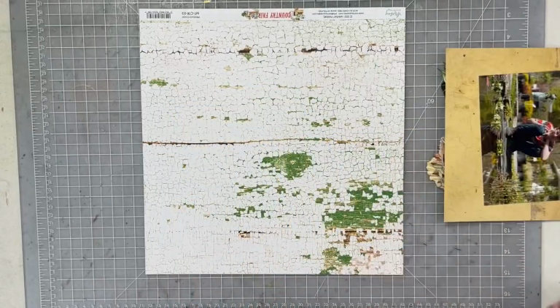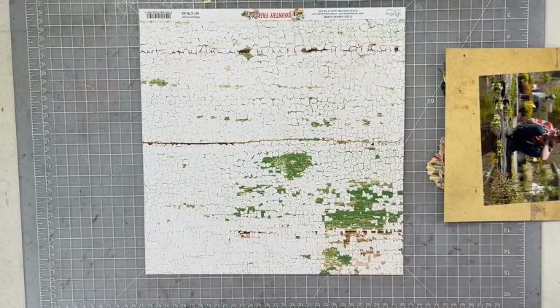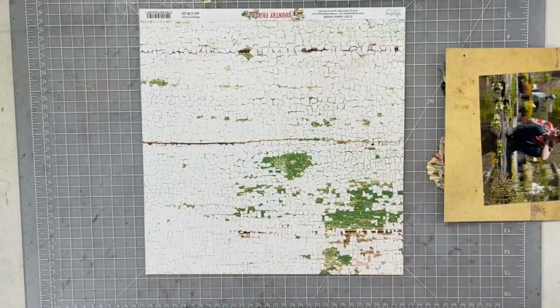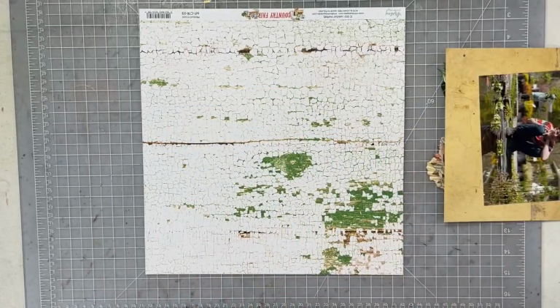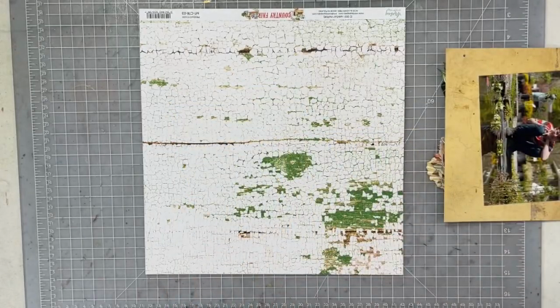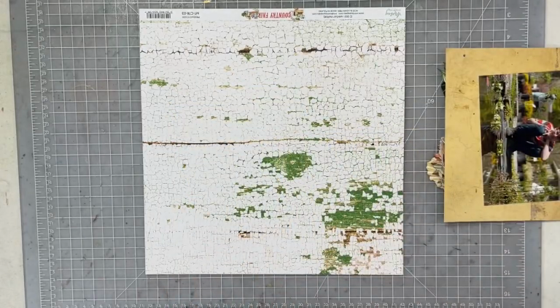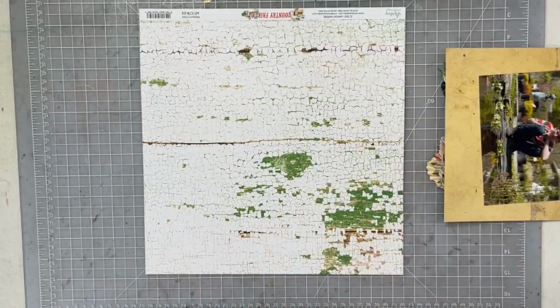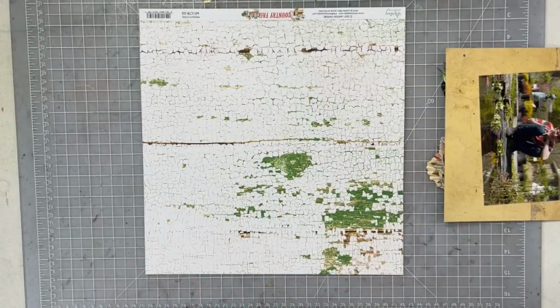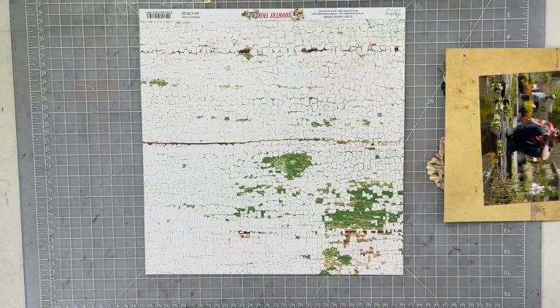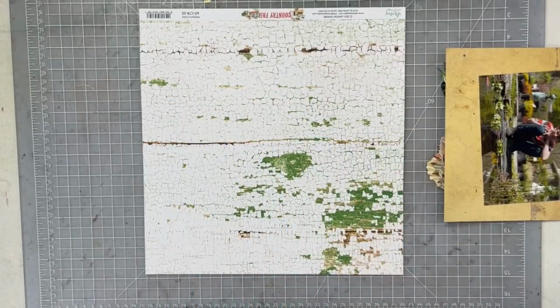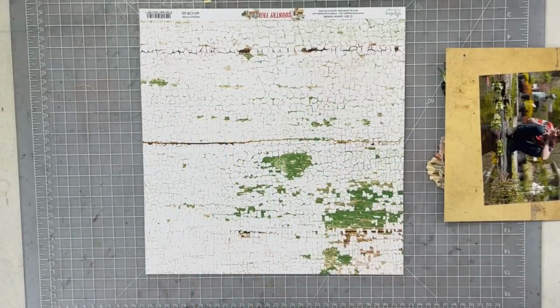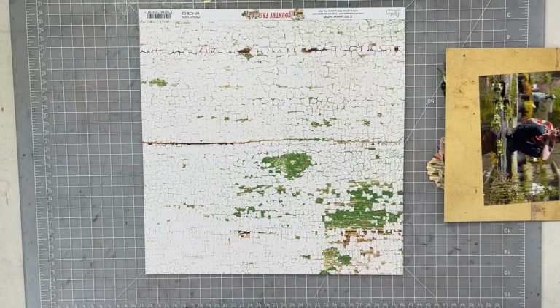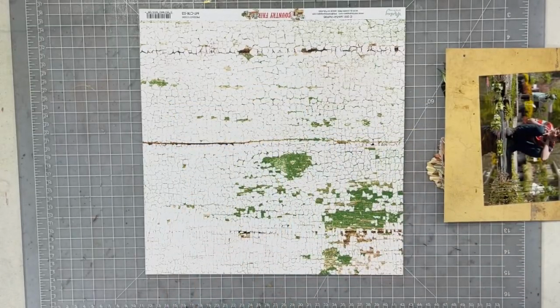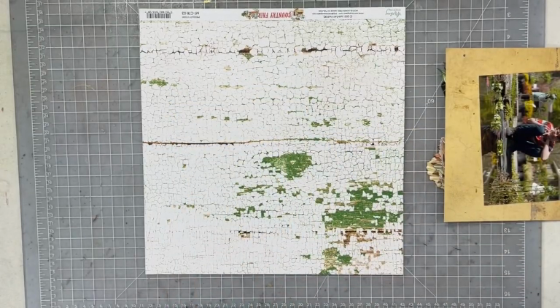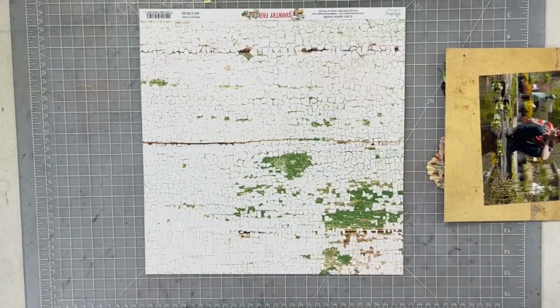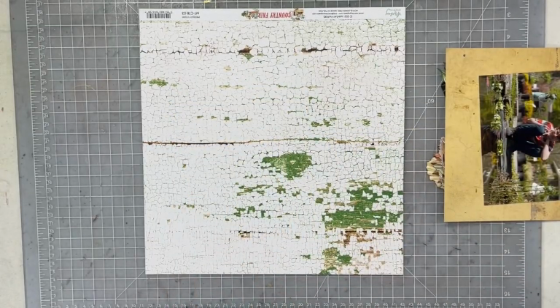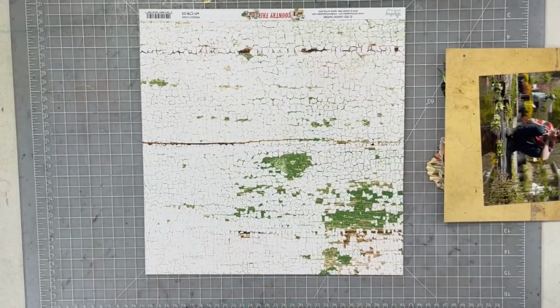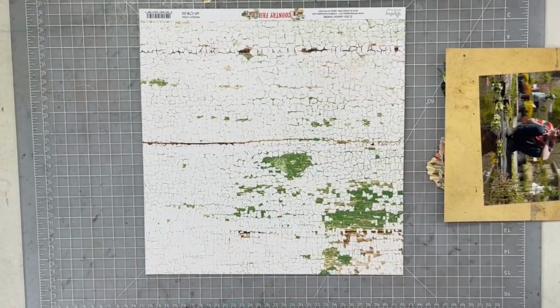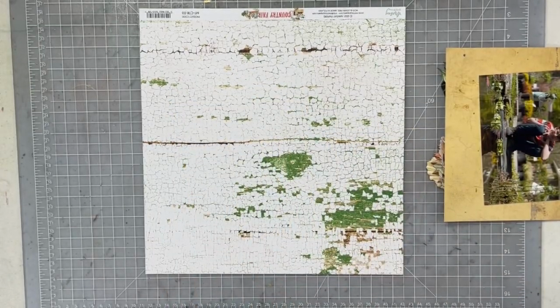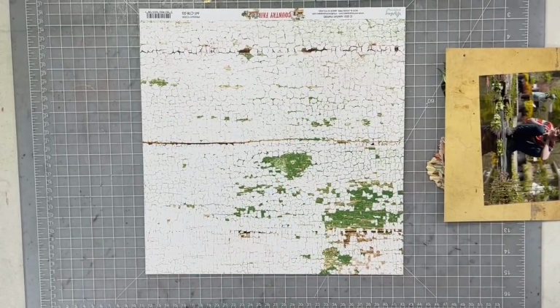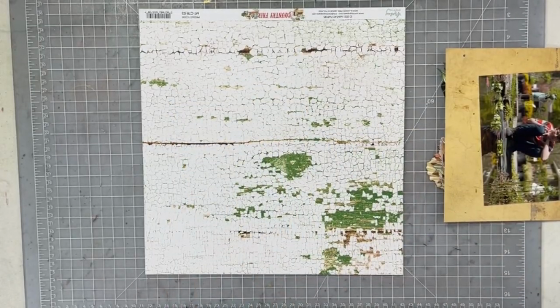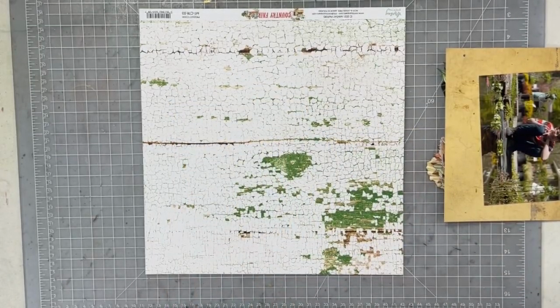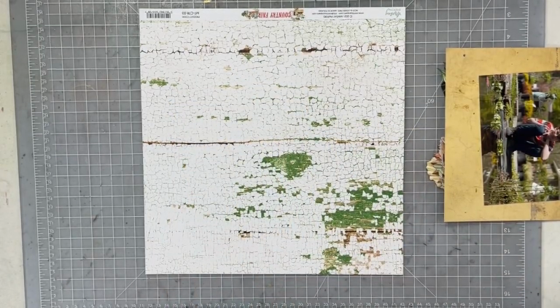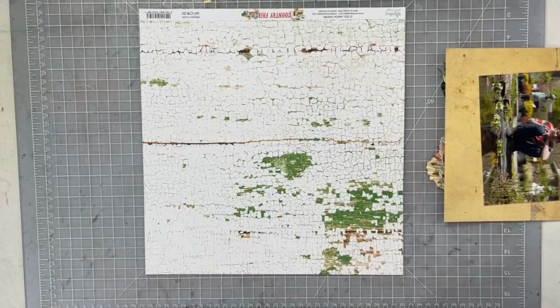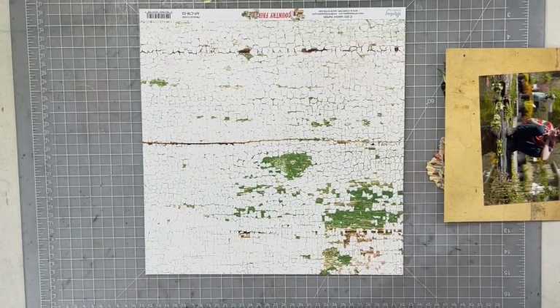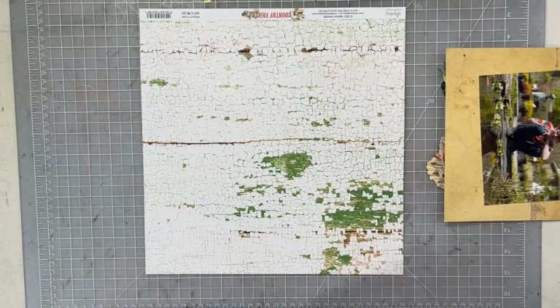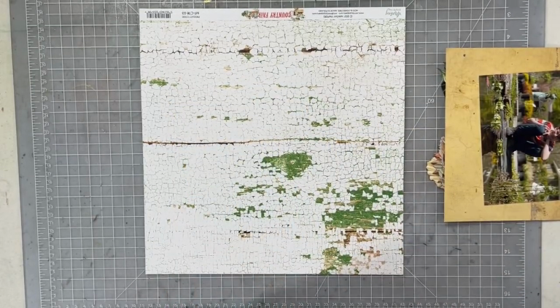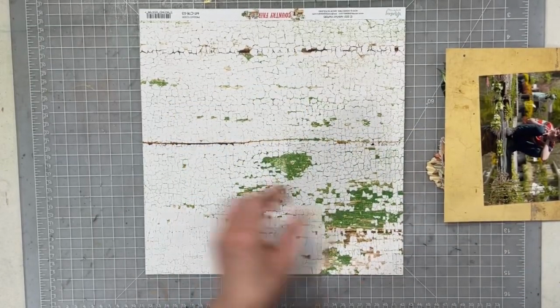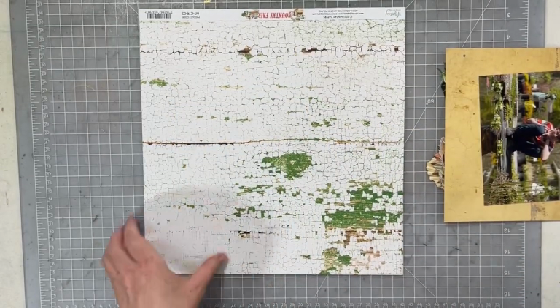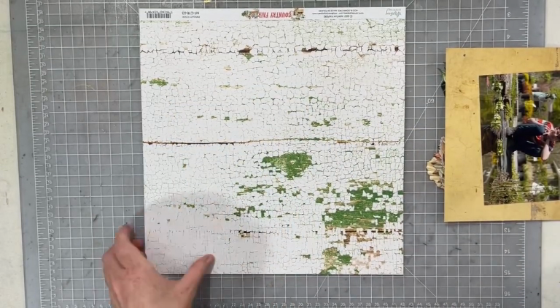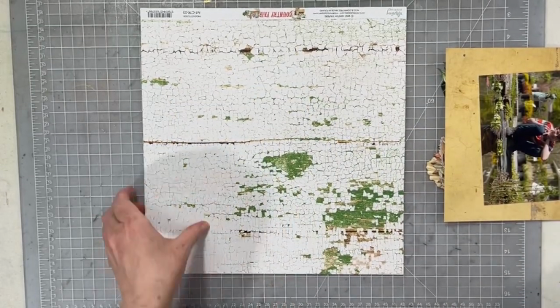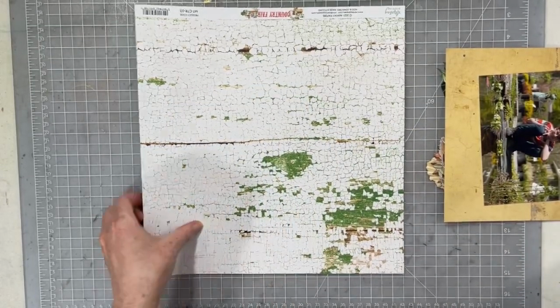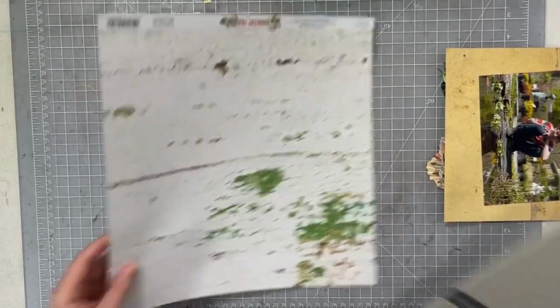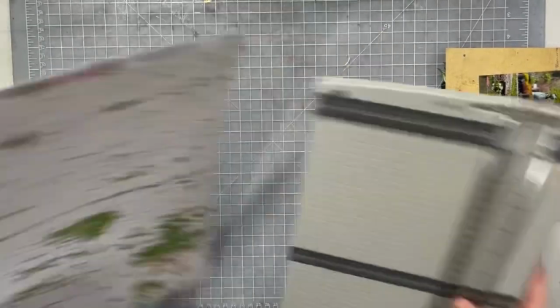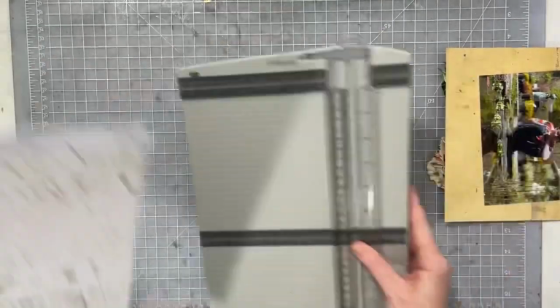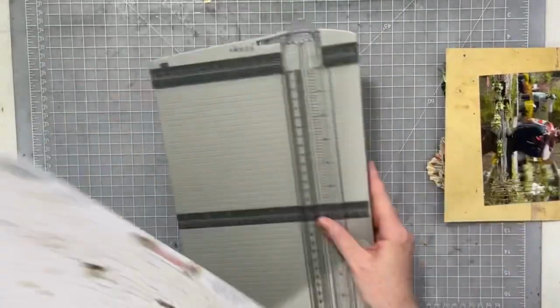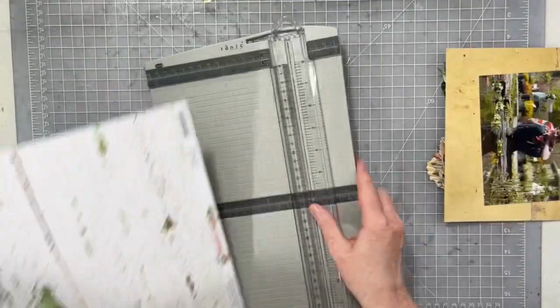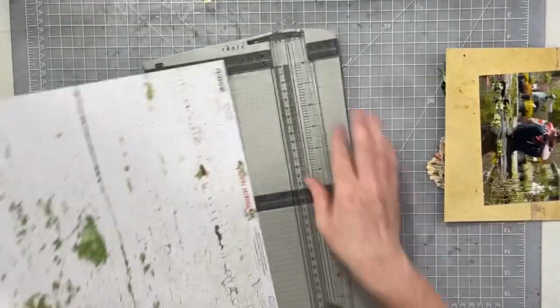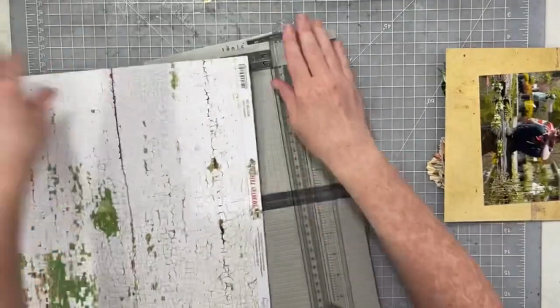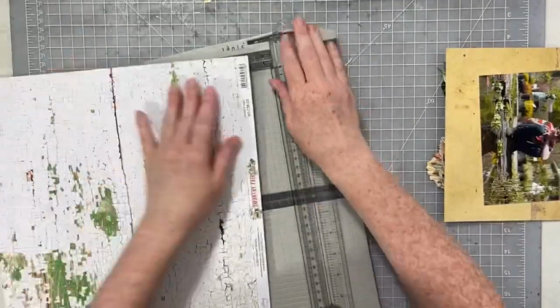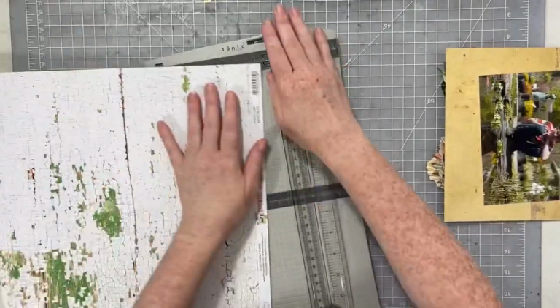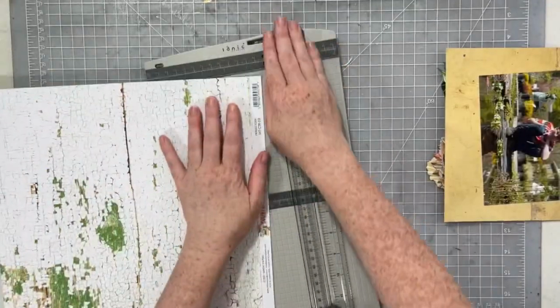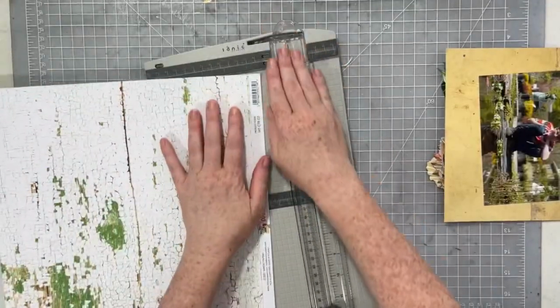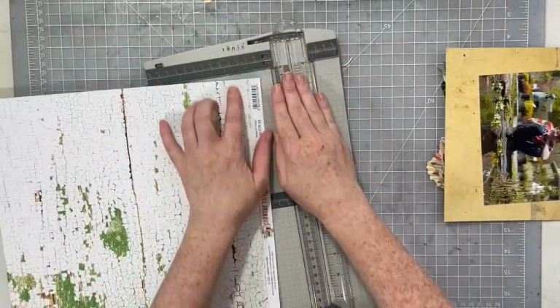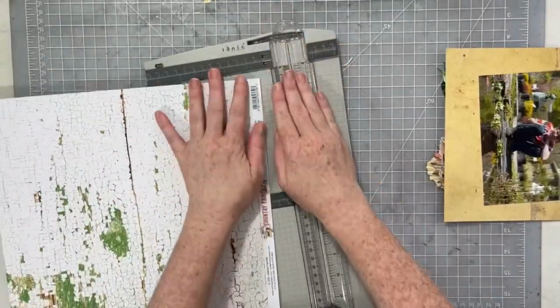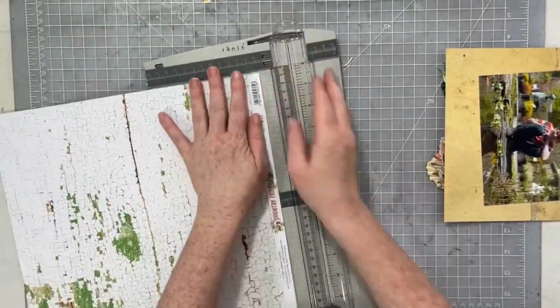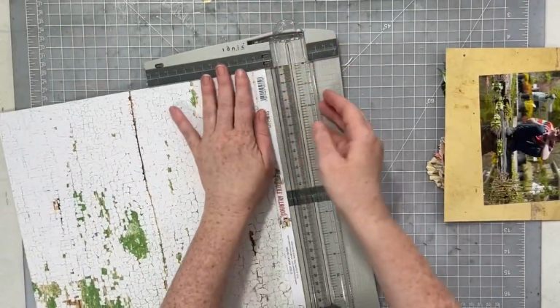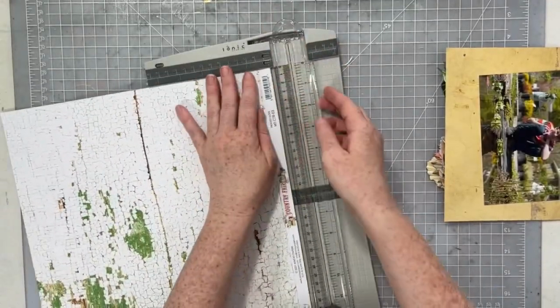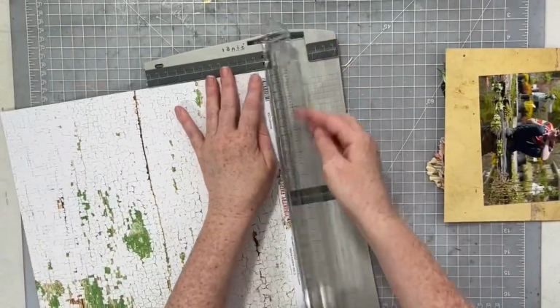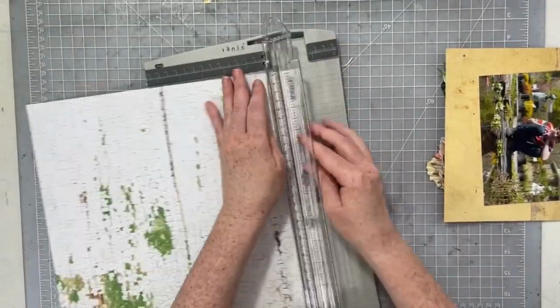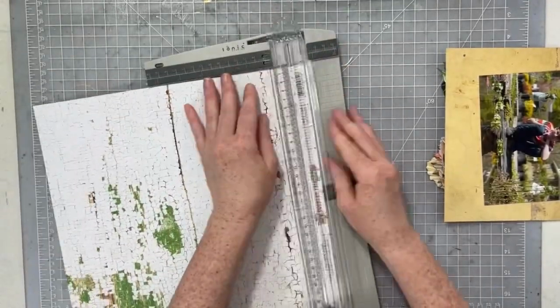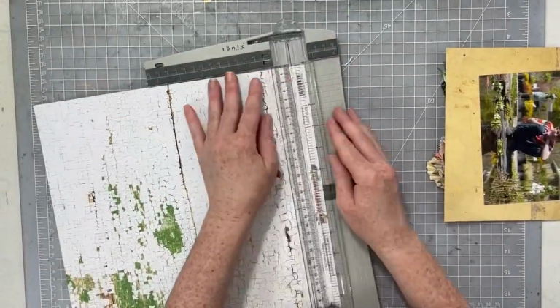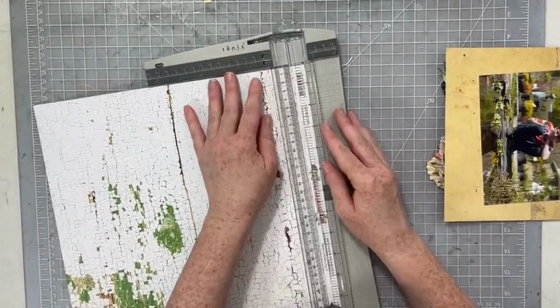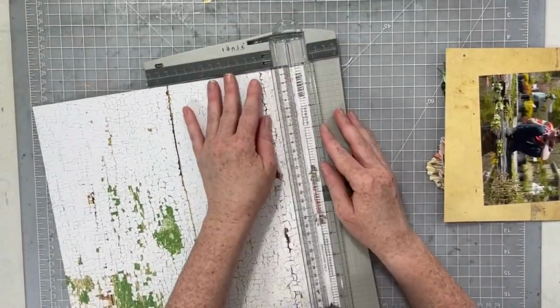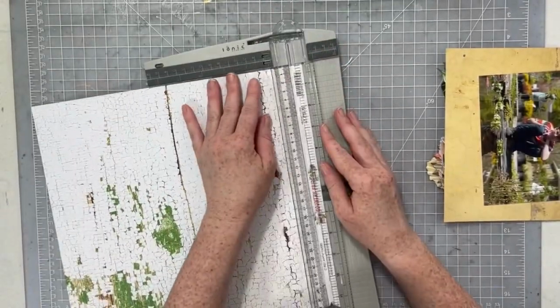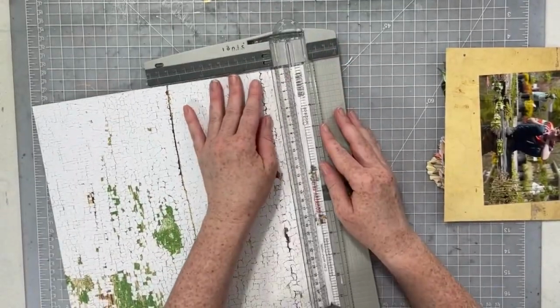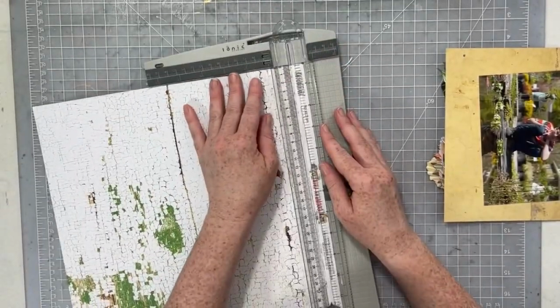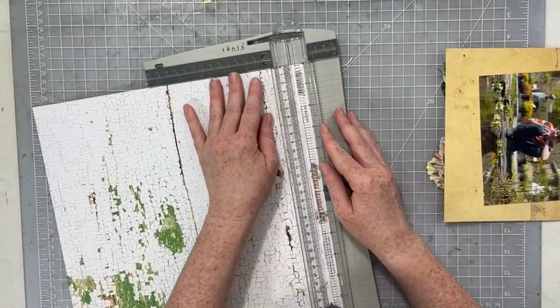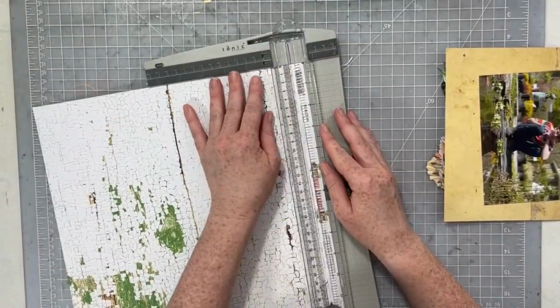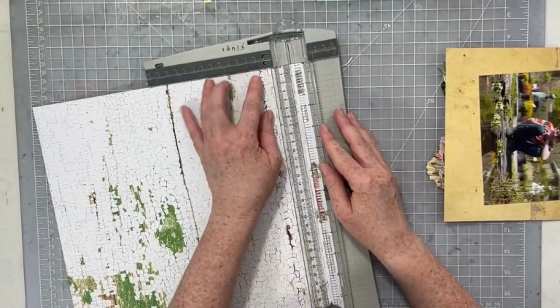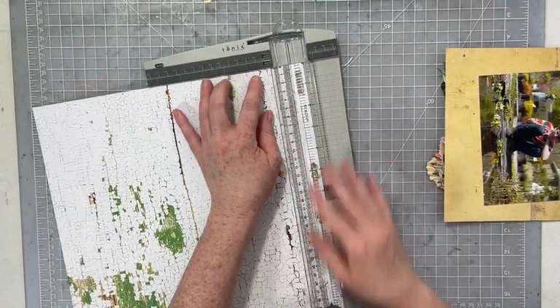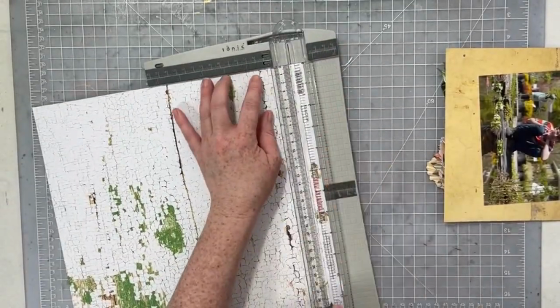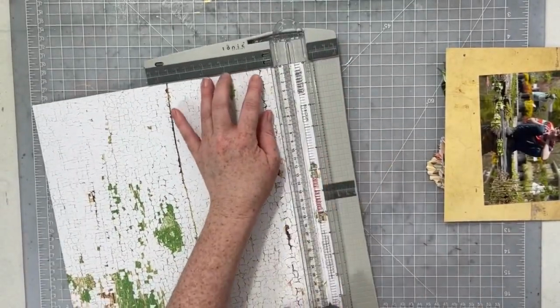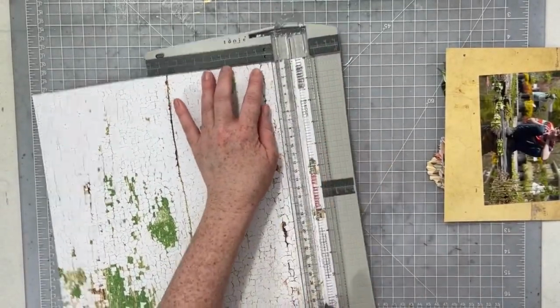And then a 6x8 paper from the Grunge Pad — I can't think of the name right now, it just went. Now I'm going to pick a few more papers. I'm going to take my brand new strip off first.